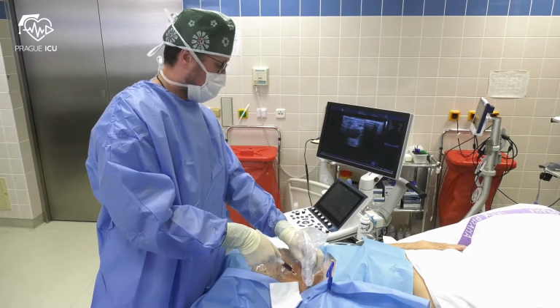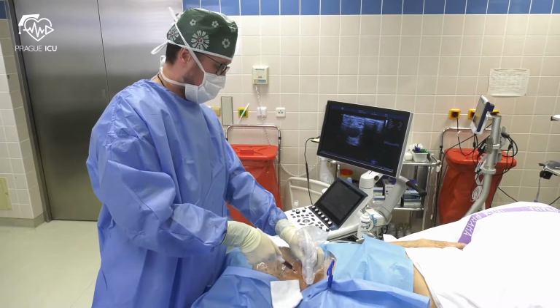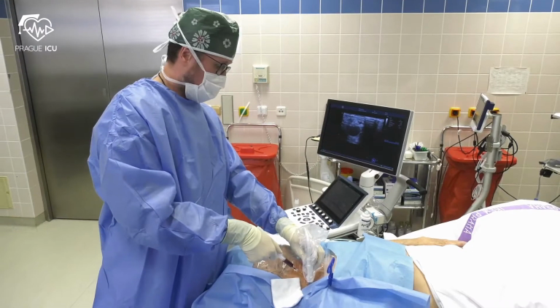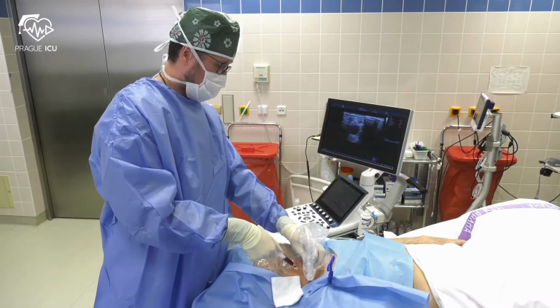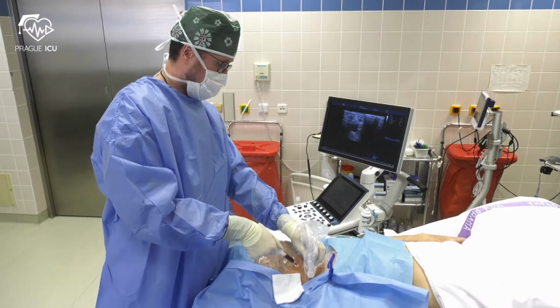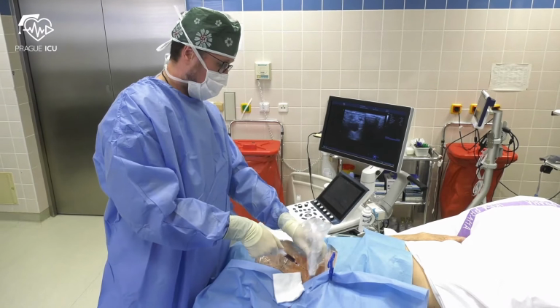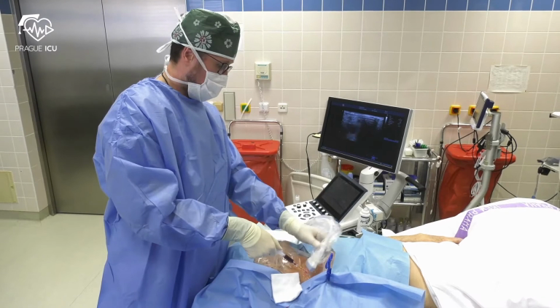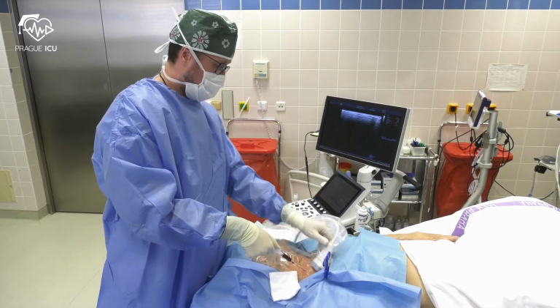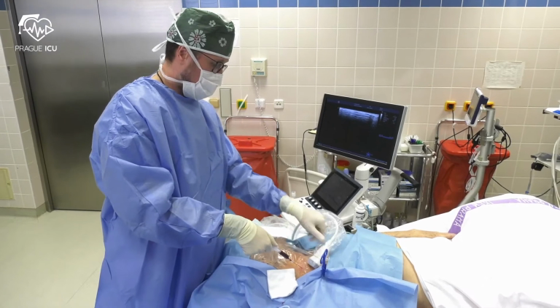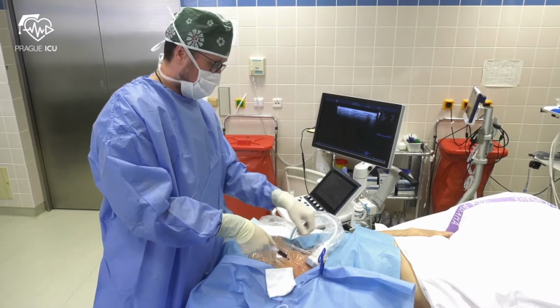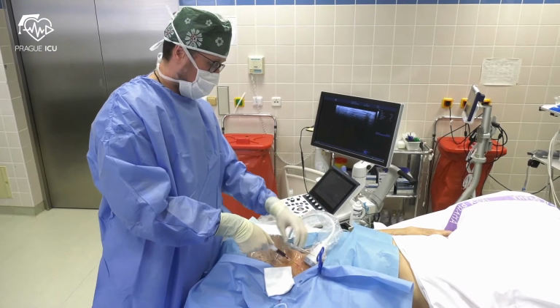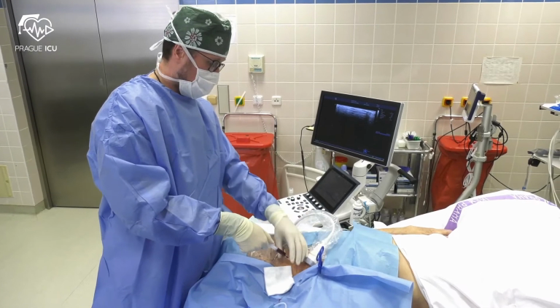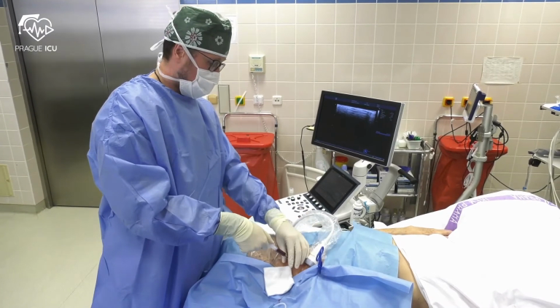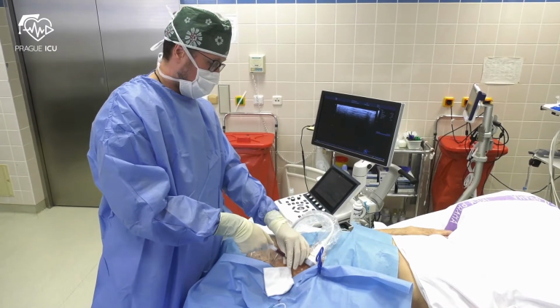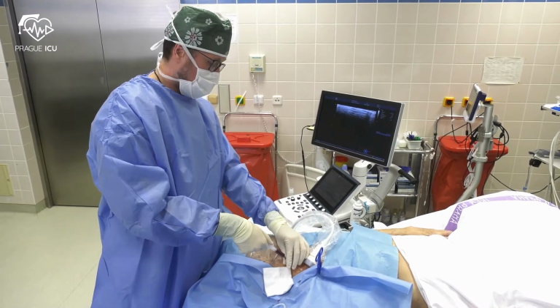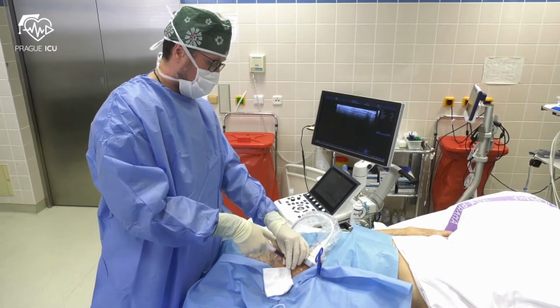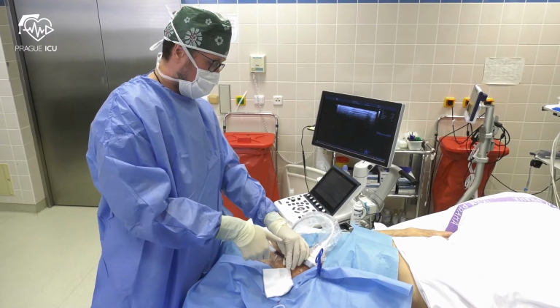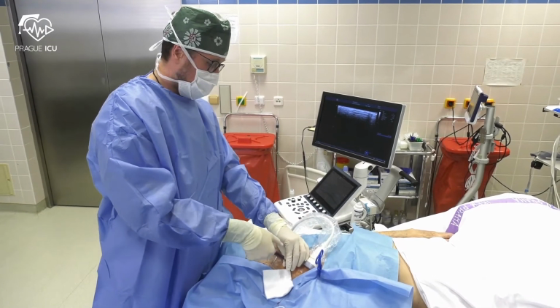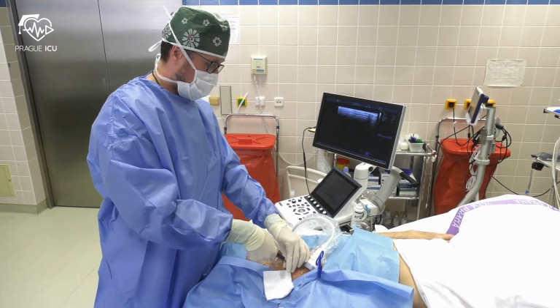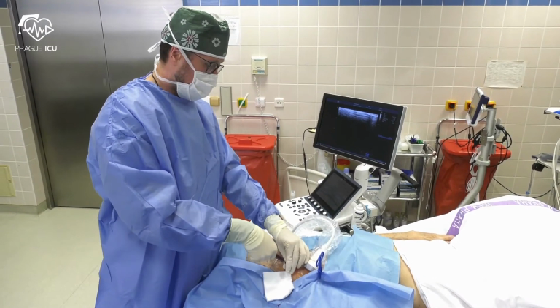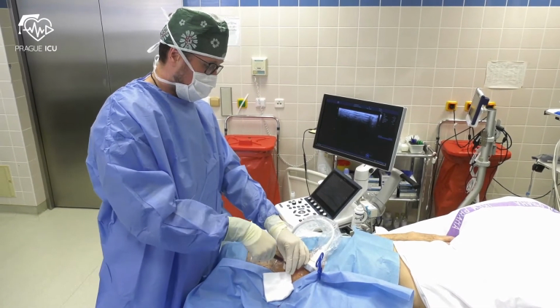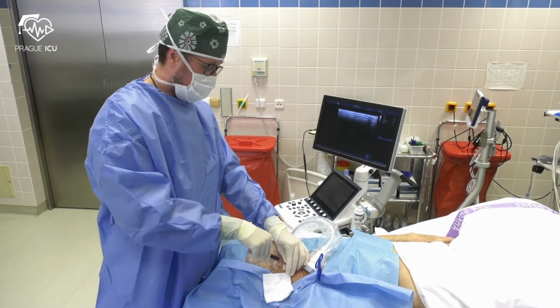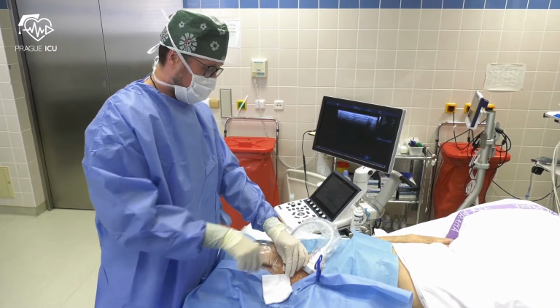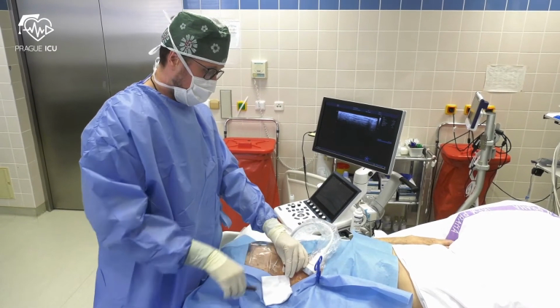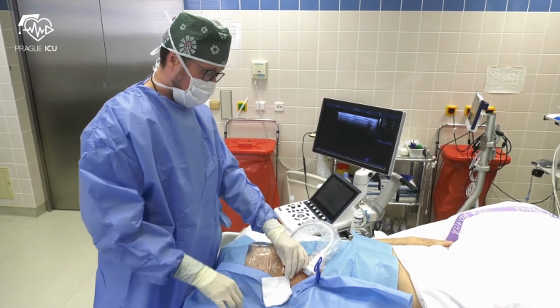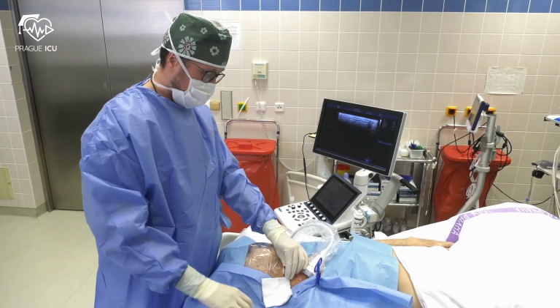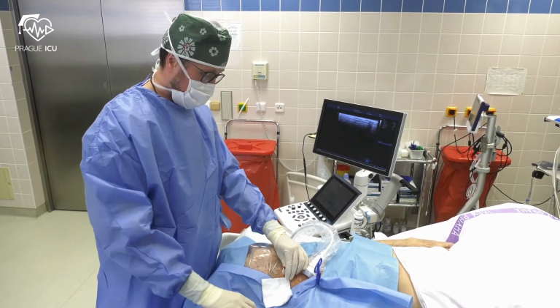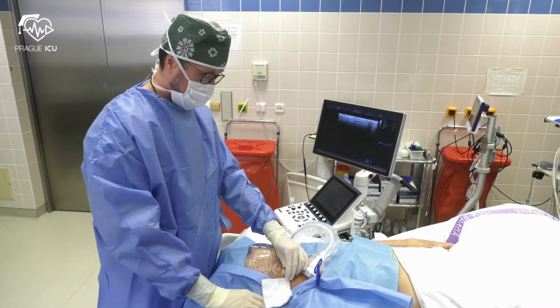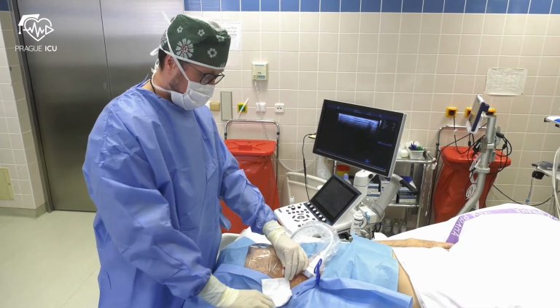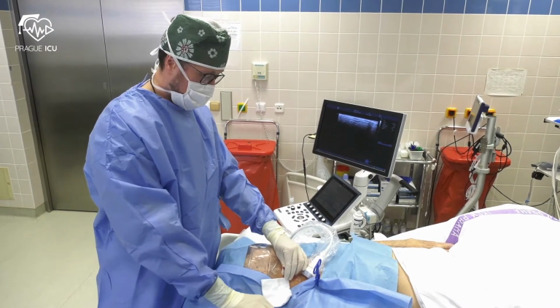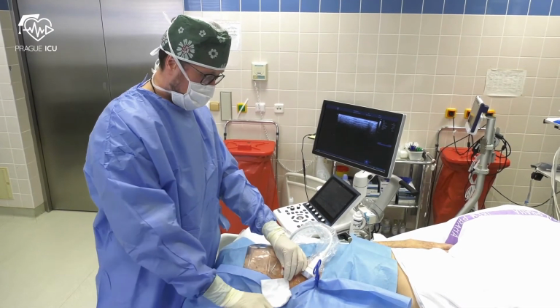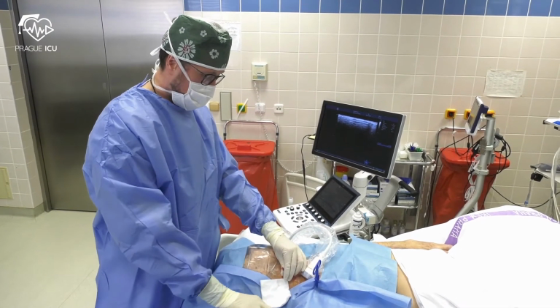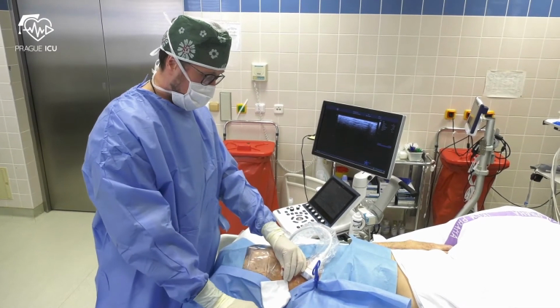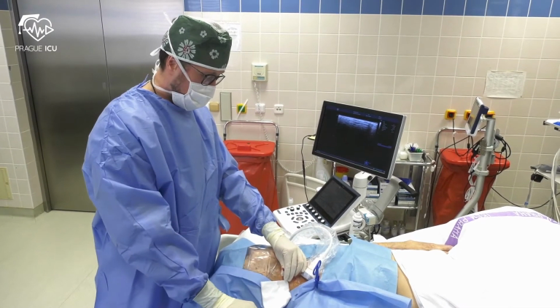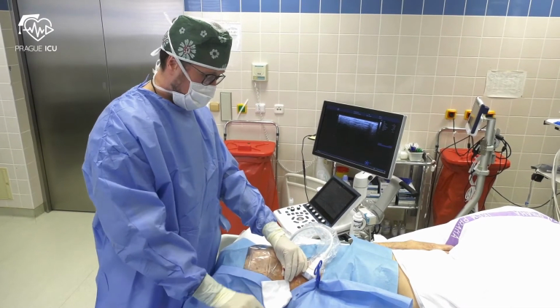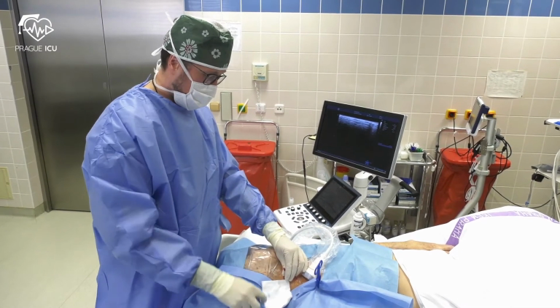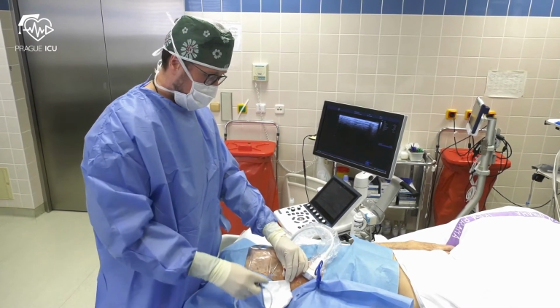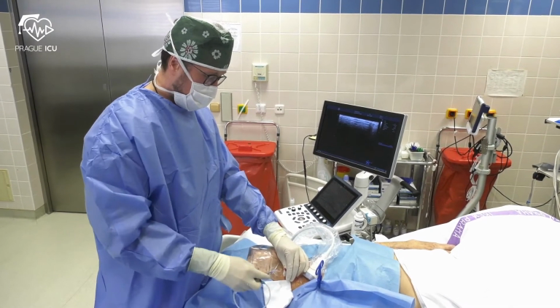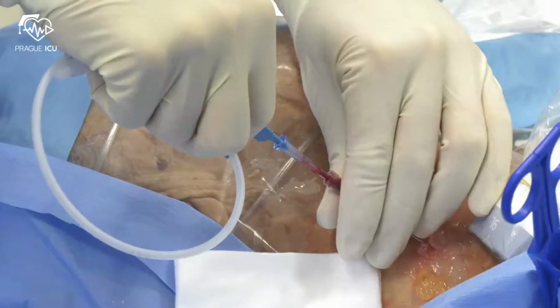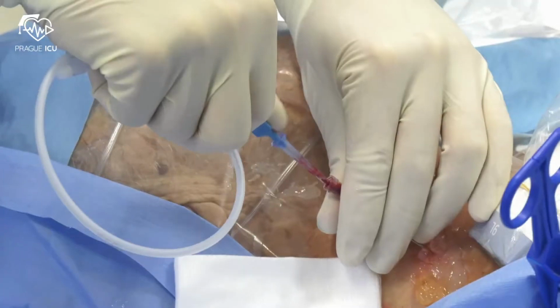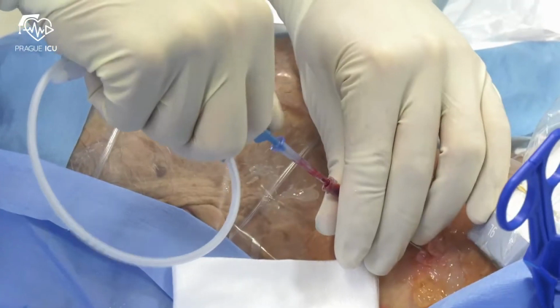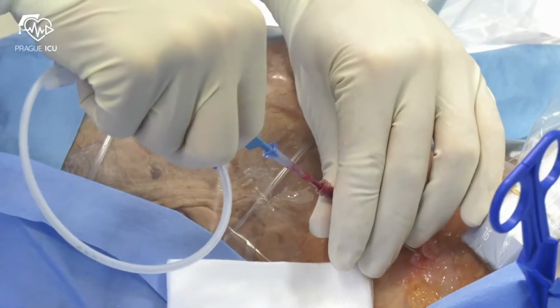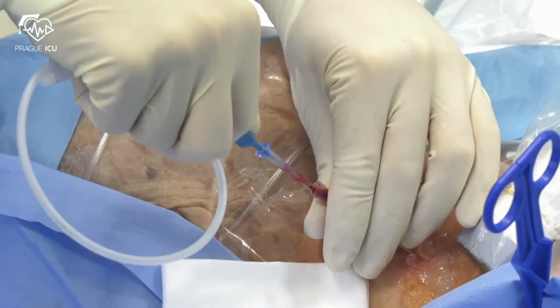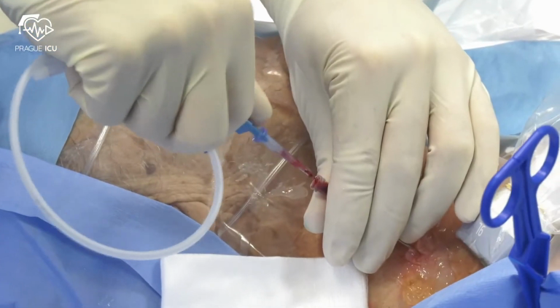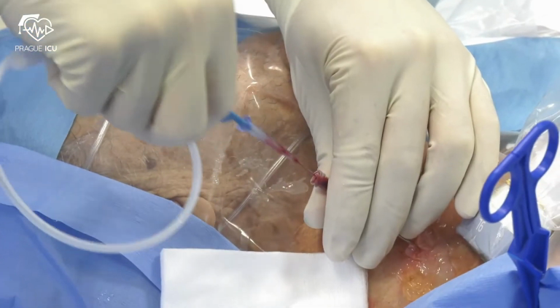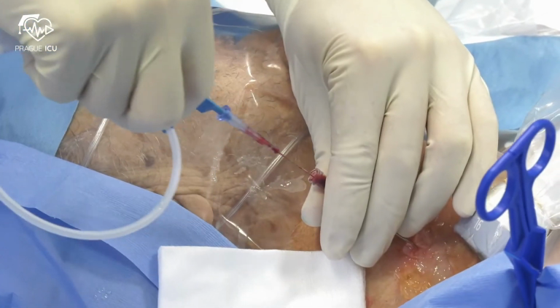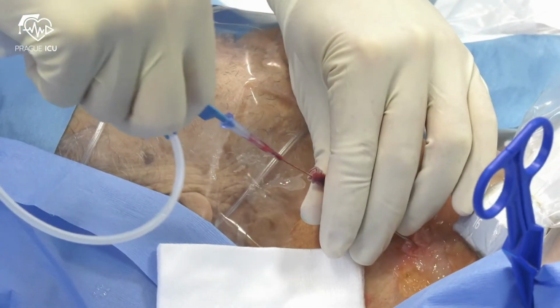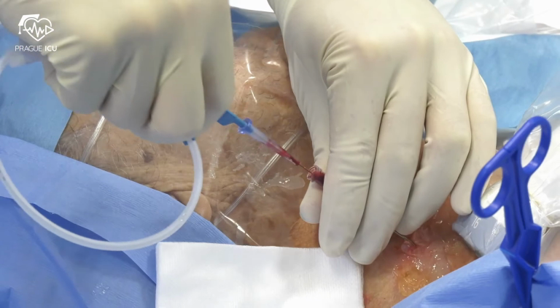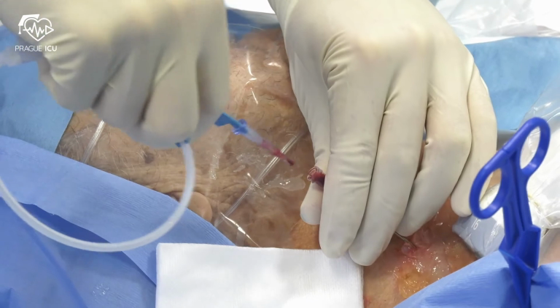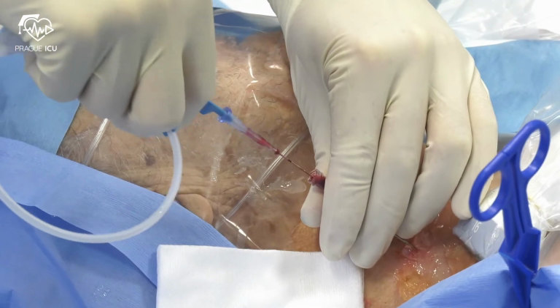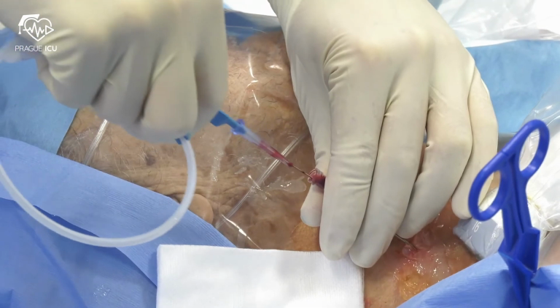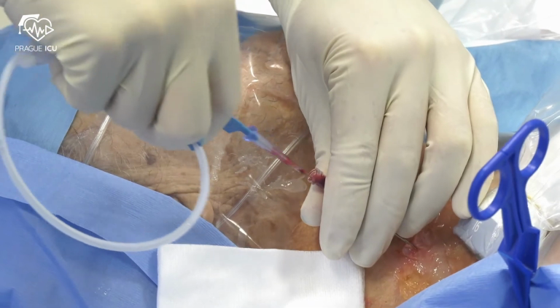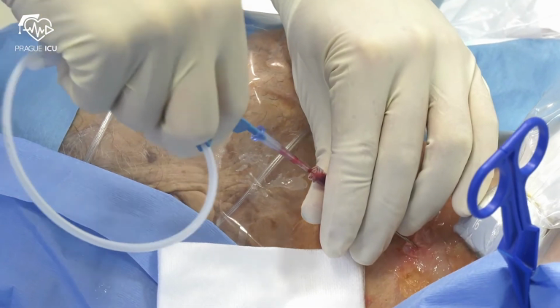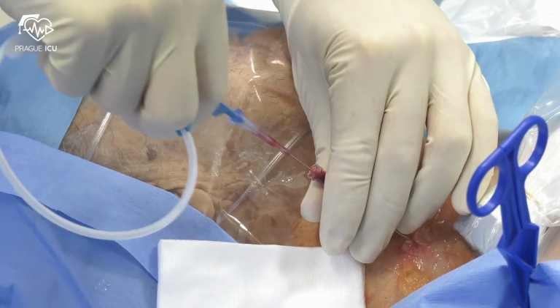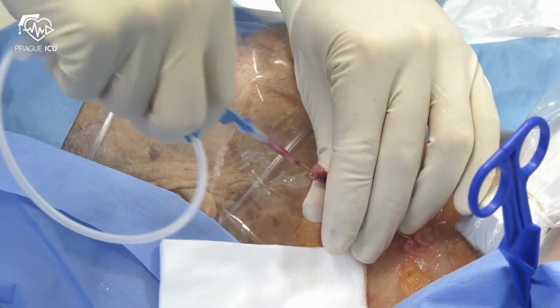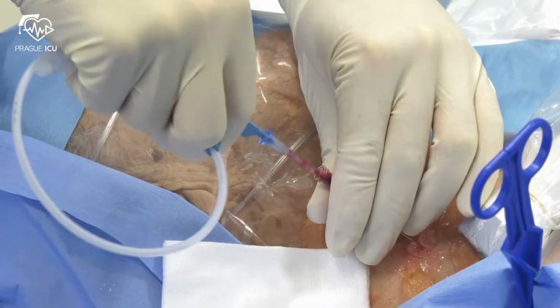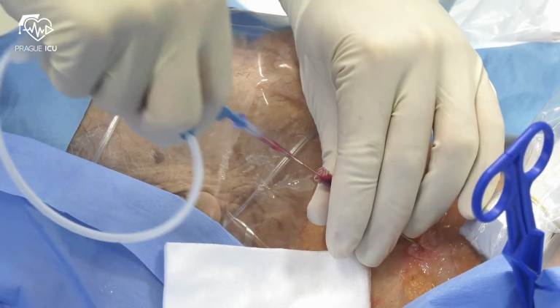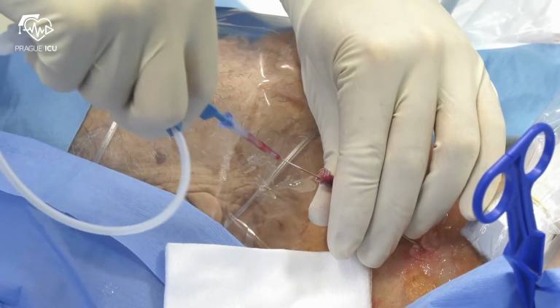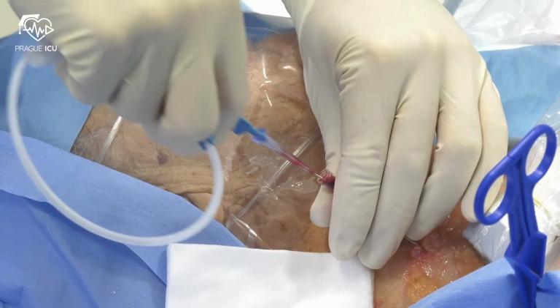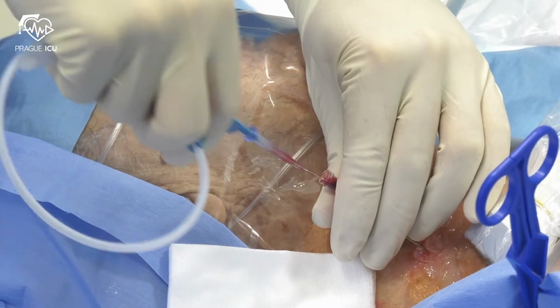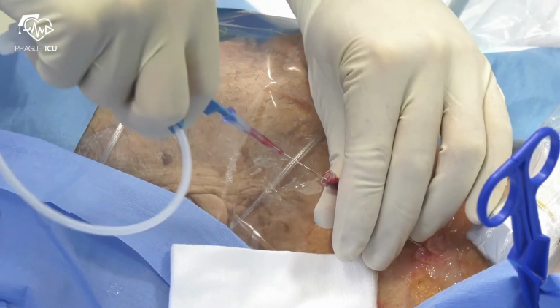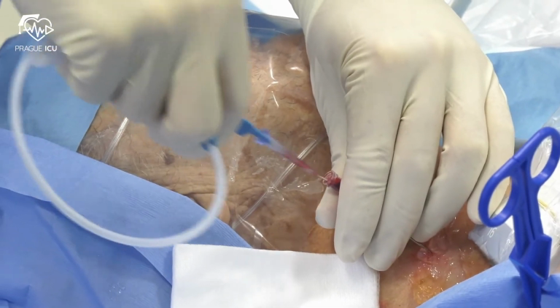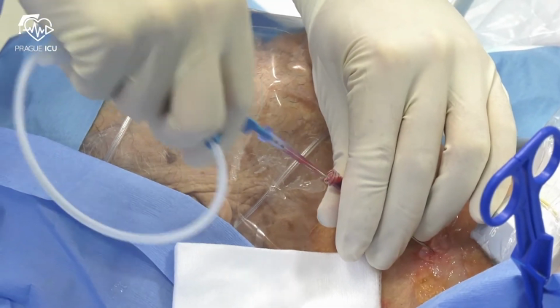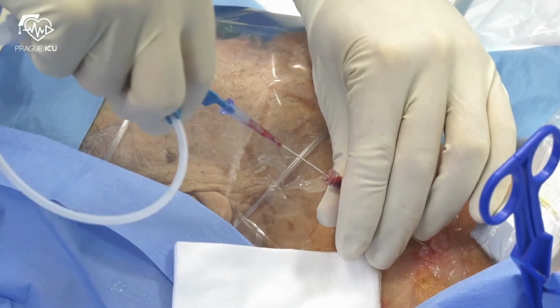Always prevent the puncture of the posterior wall of the jugular vein. When a flush of venous blood is obtained — dark, non-pulsatile flow — advance the wire into the needle.